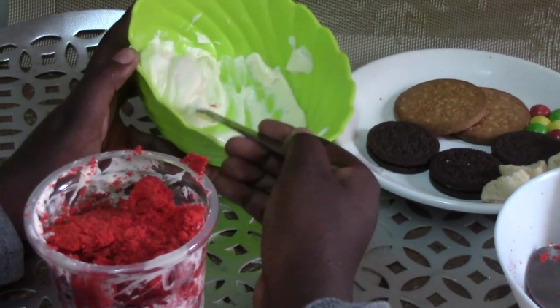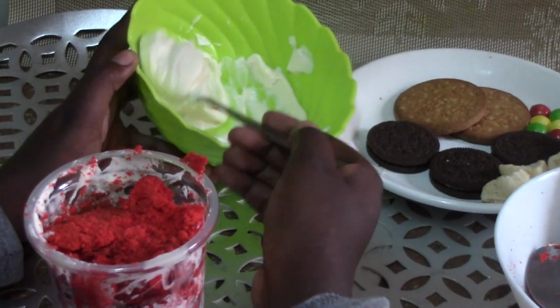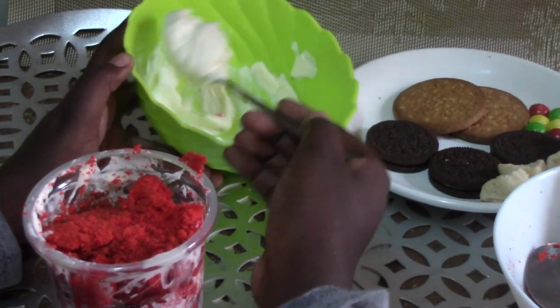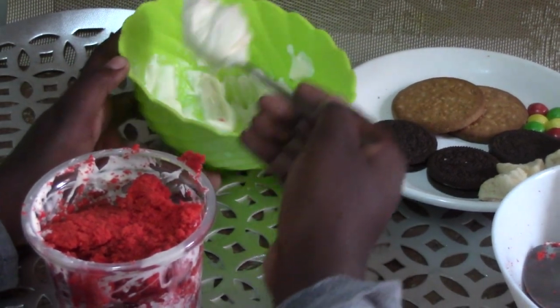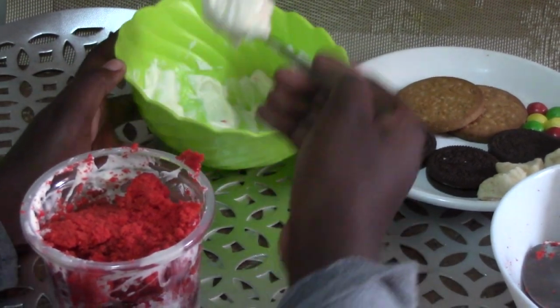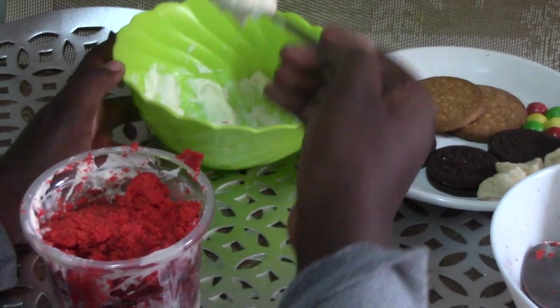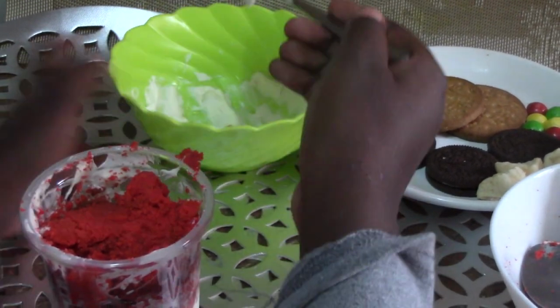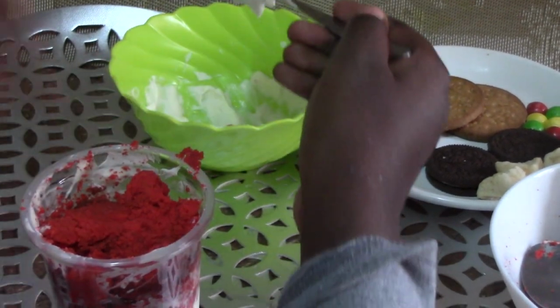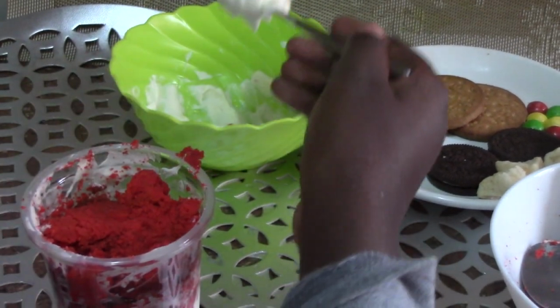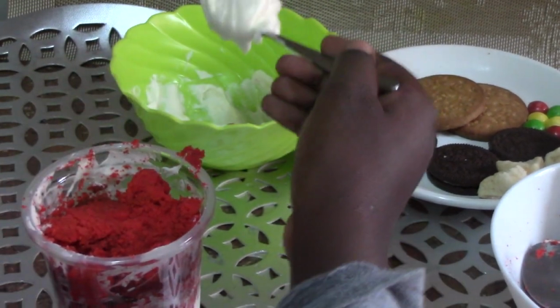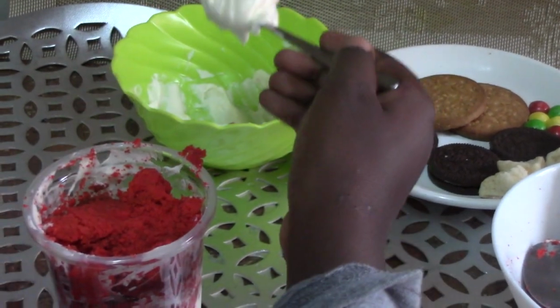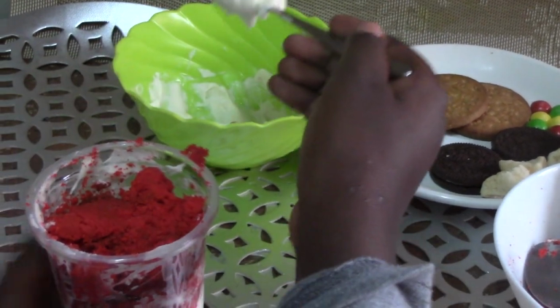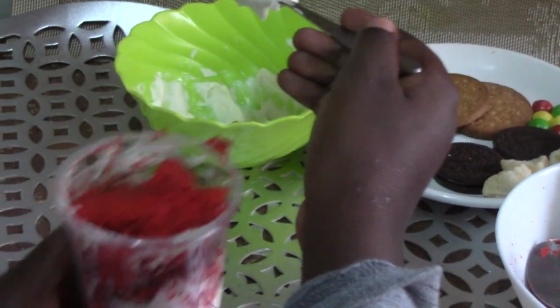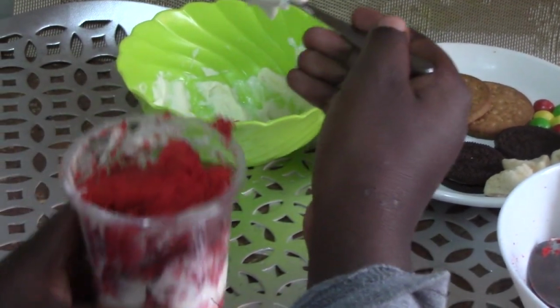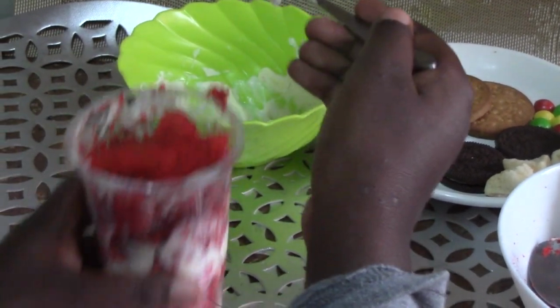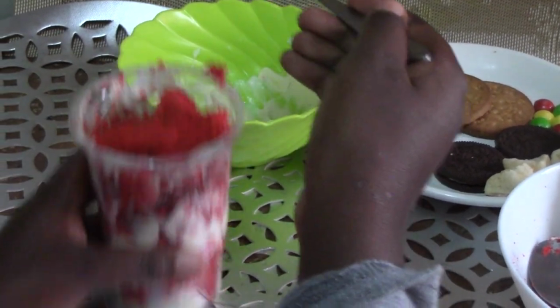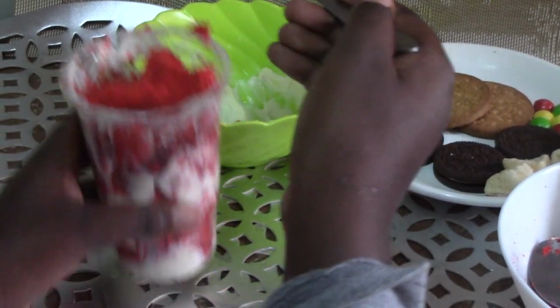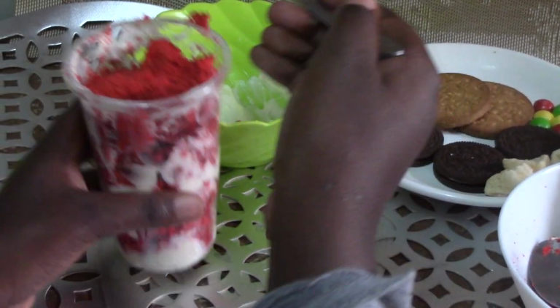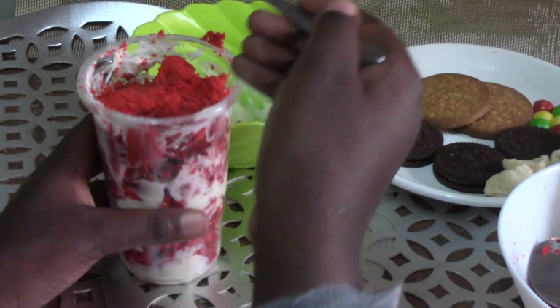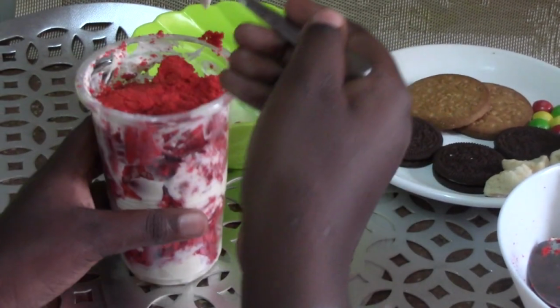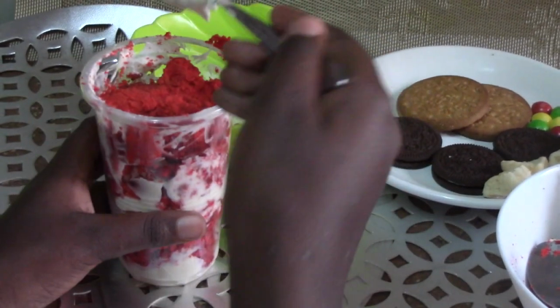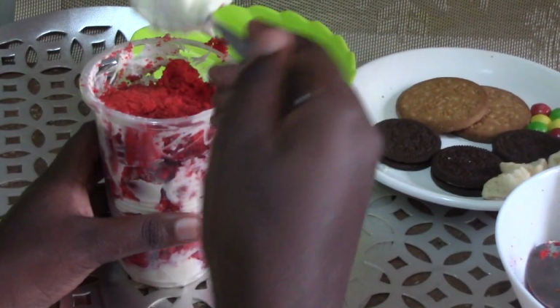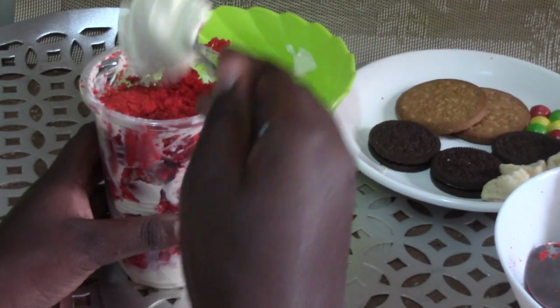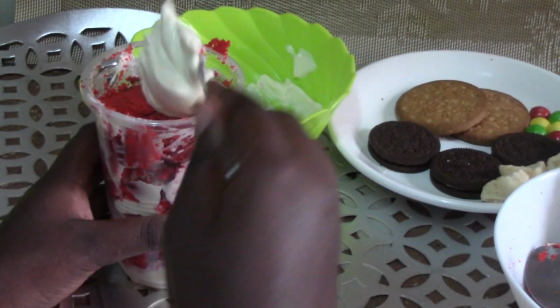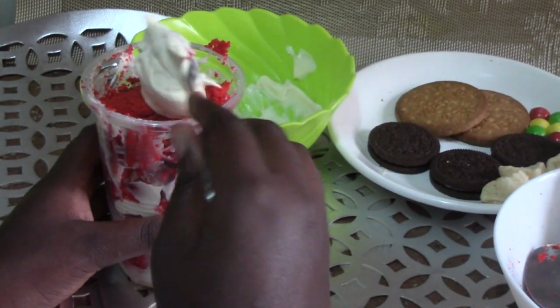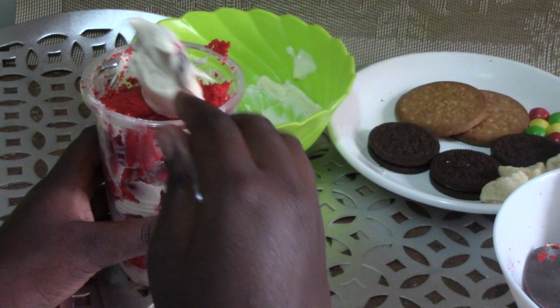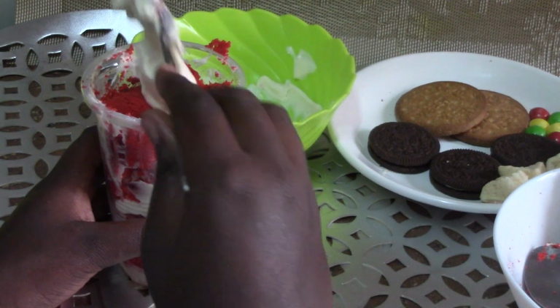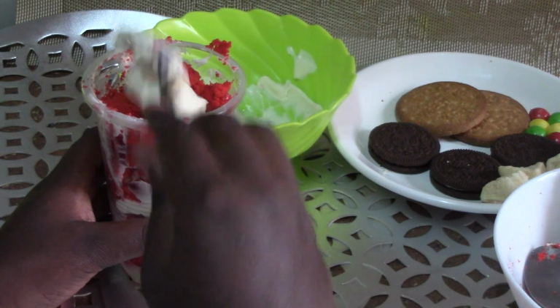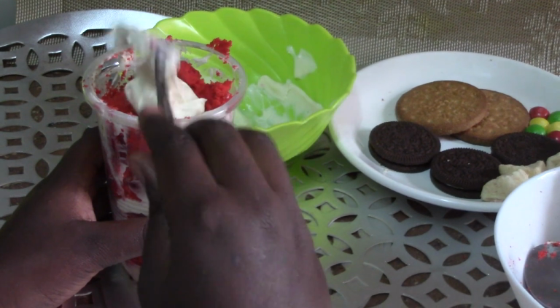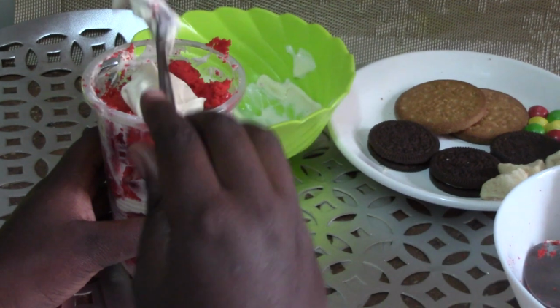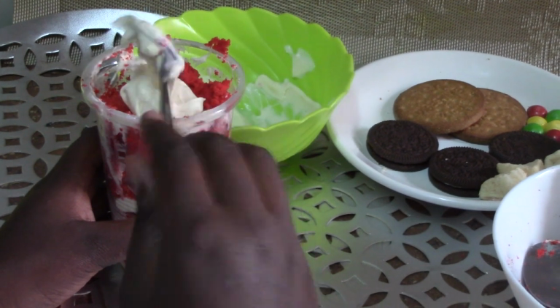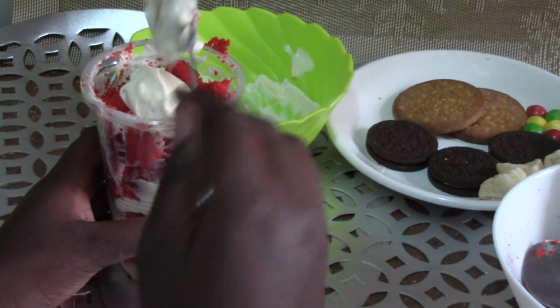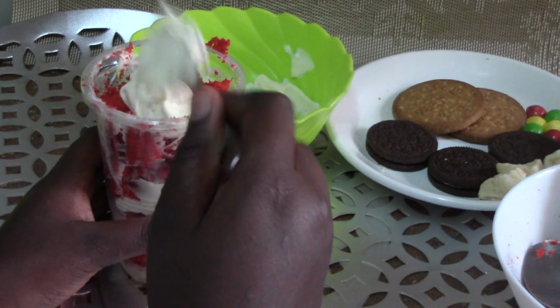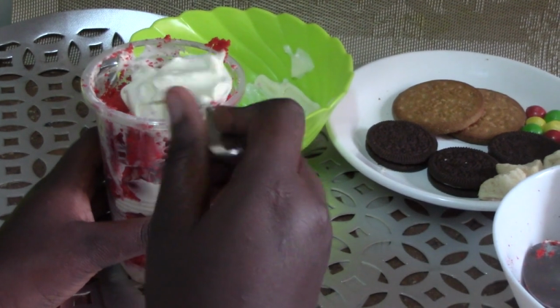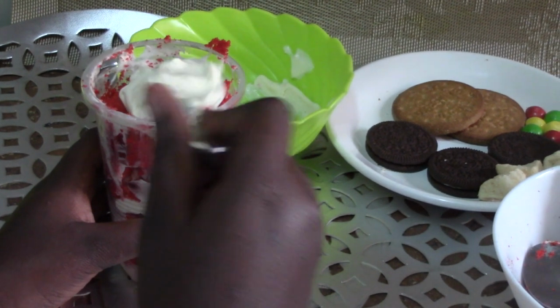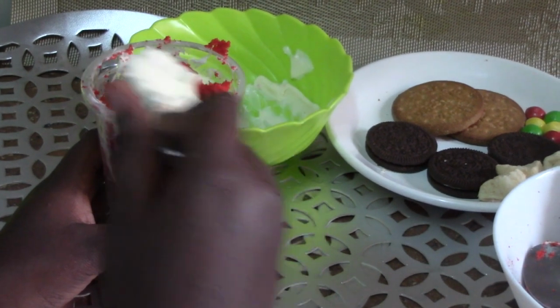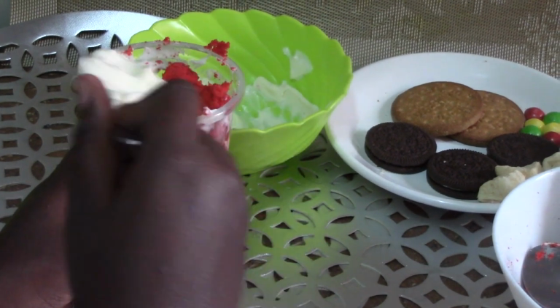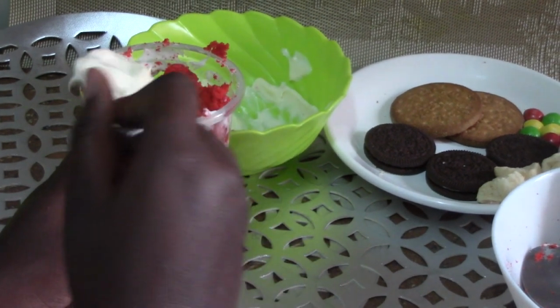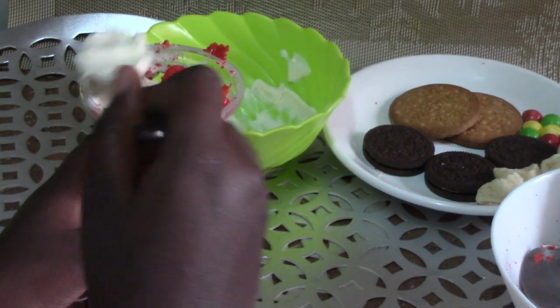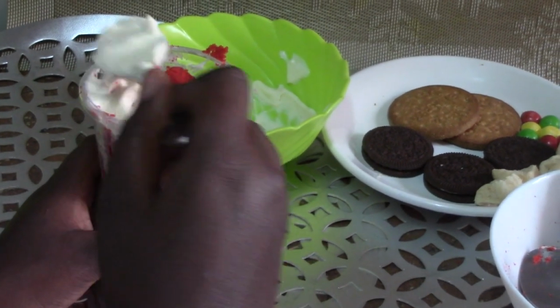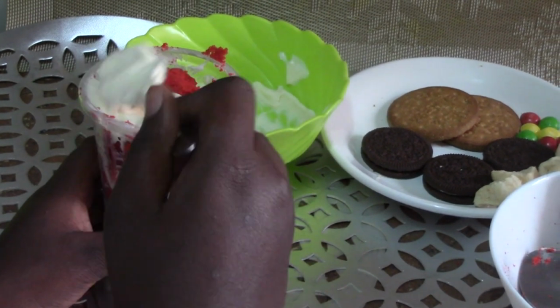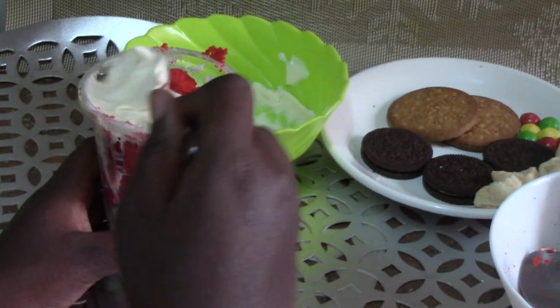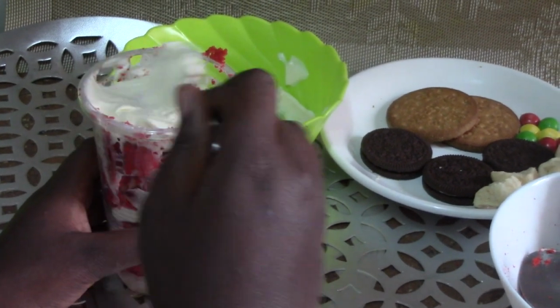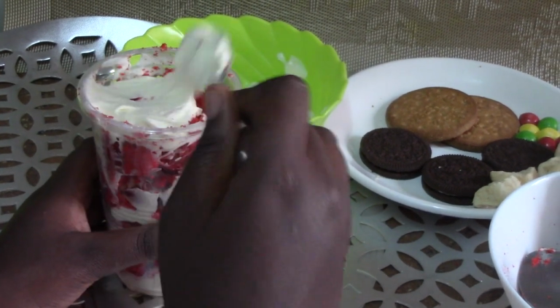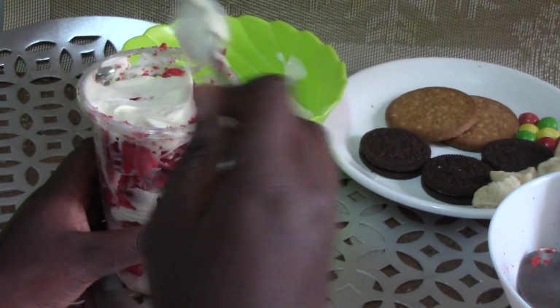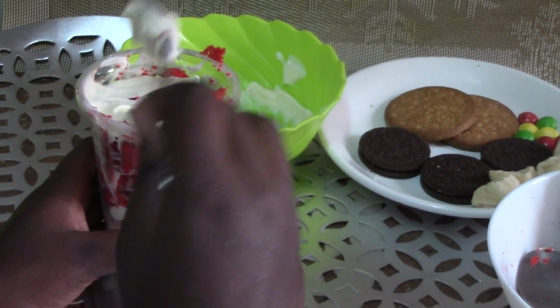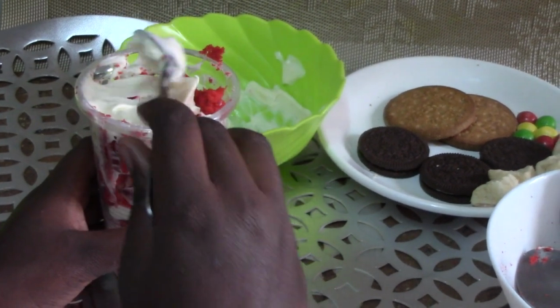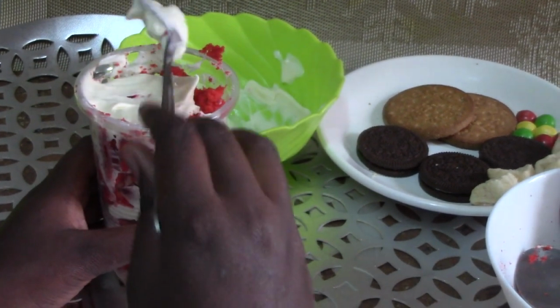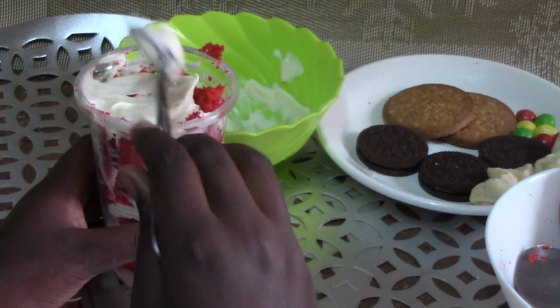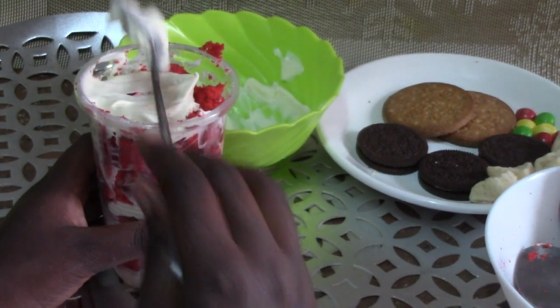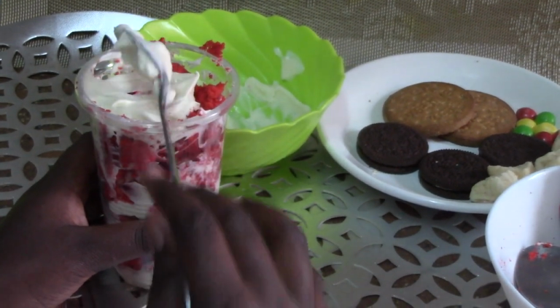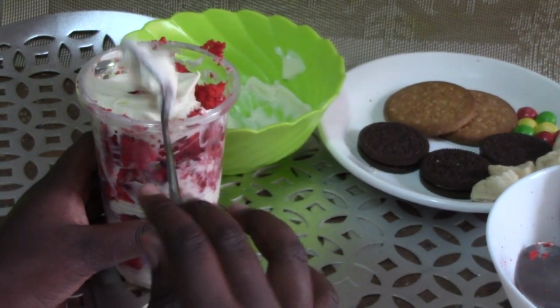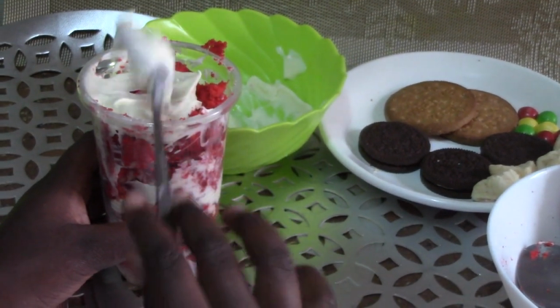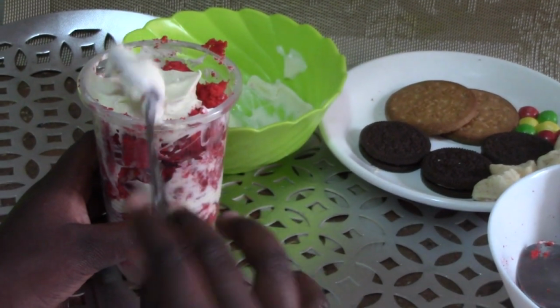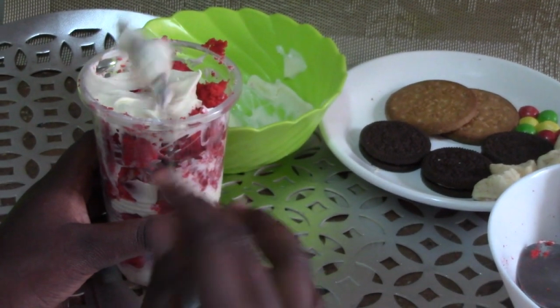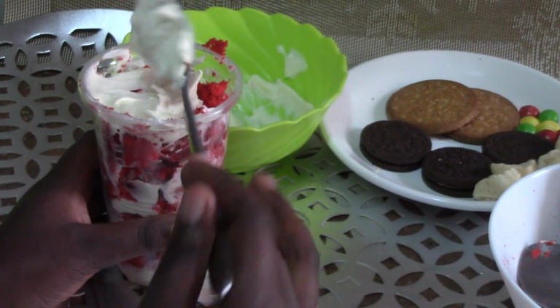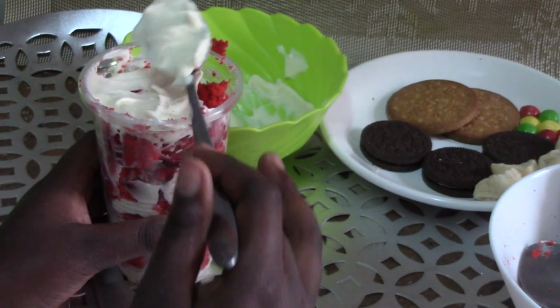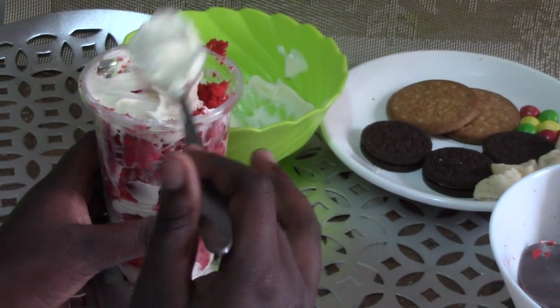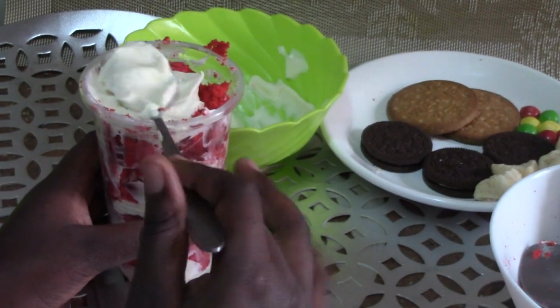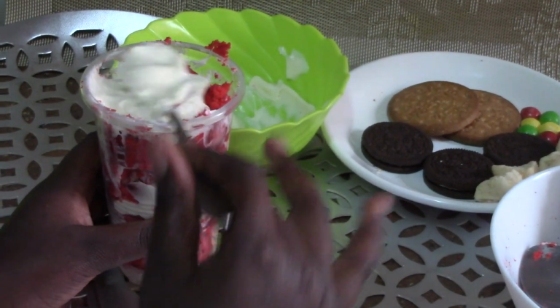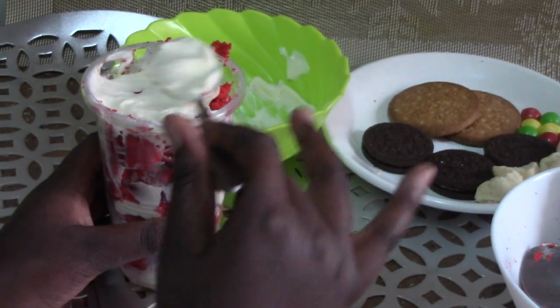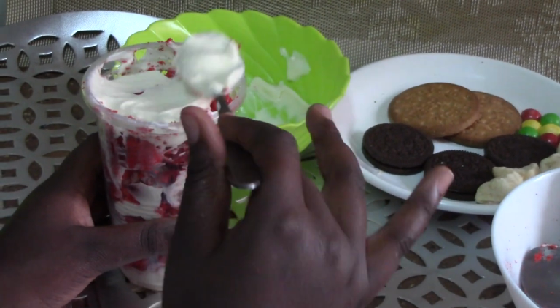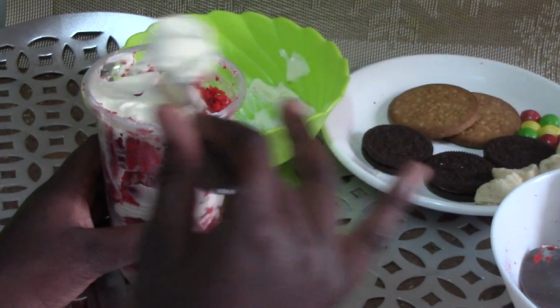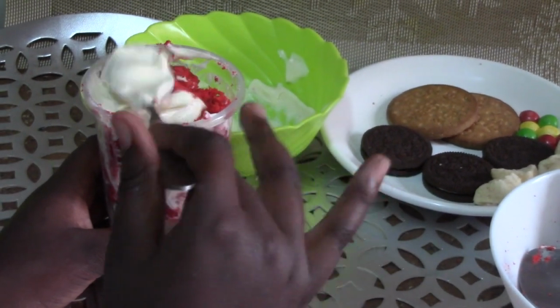We are going to be using the remaining whipped cream and then we are going to be decorating our cake.